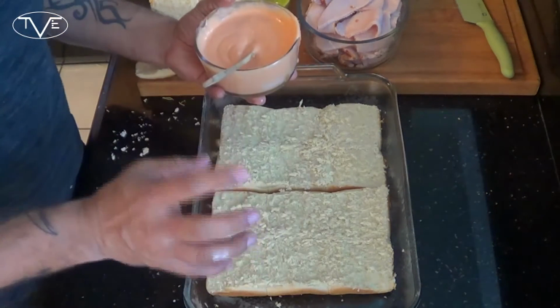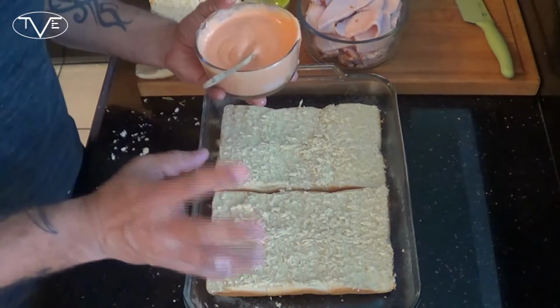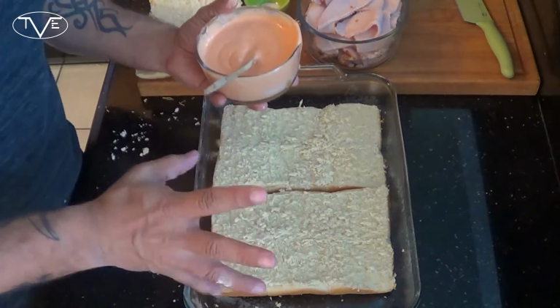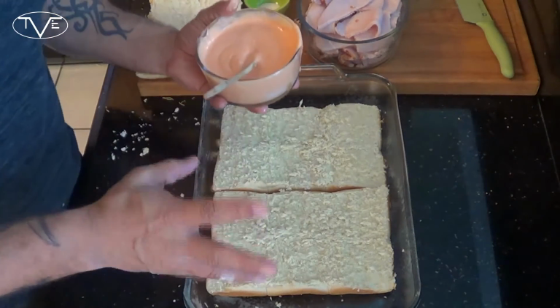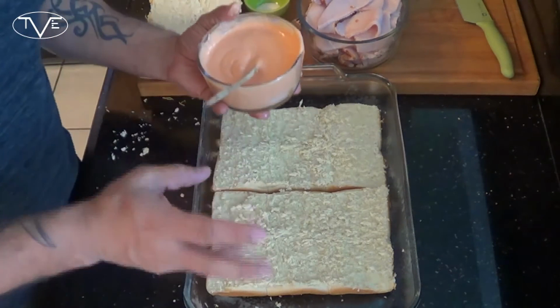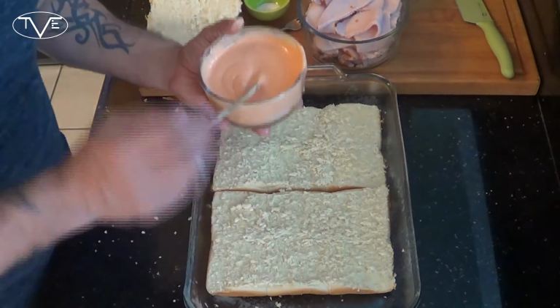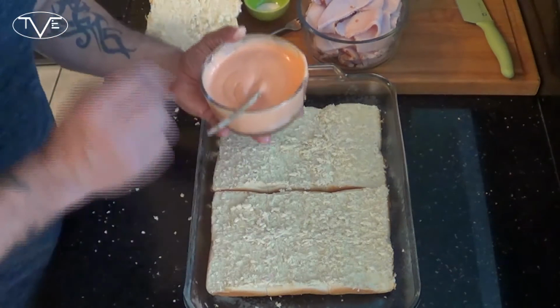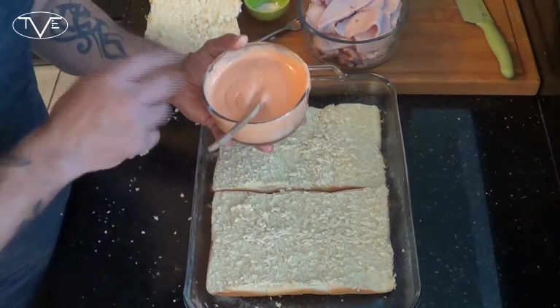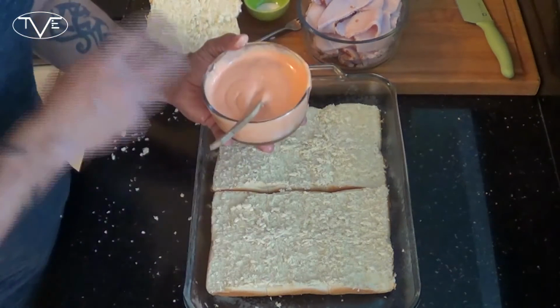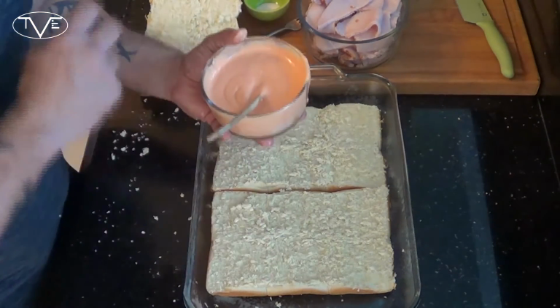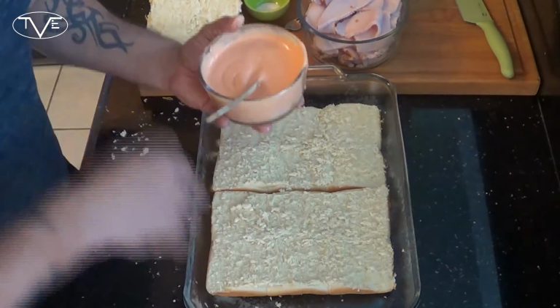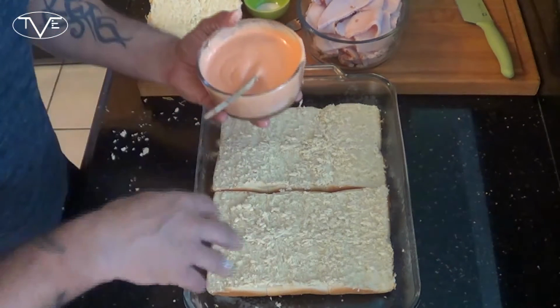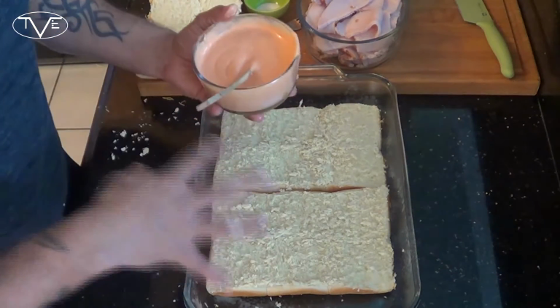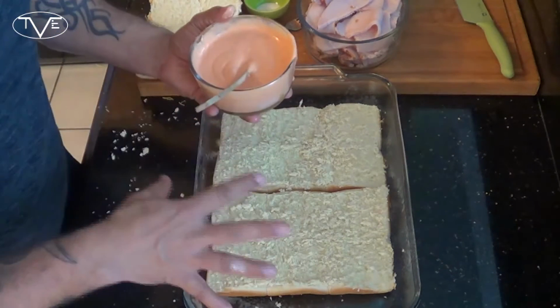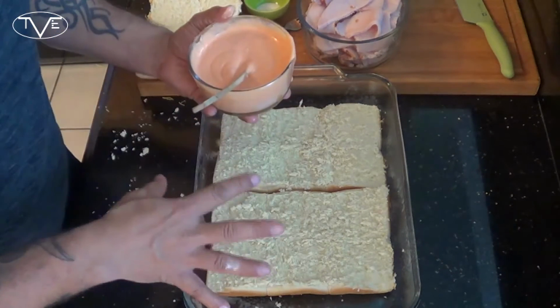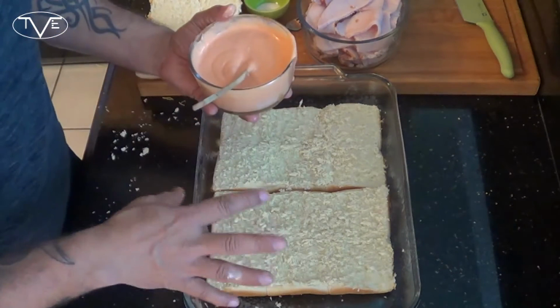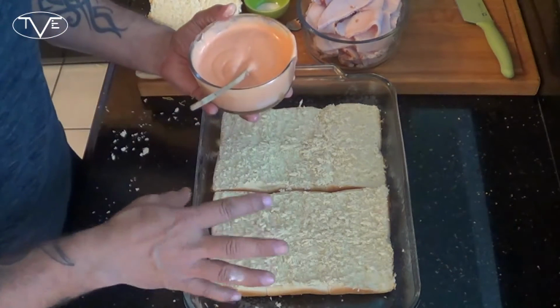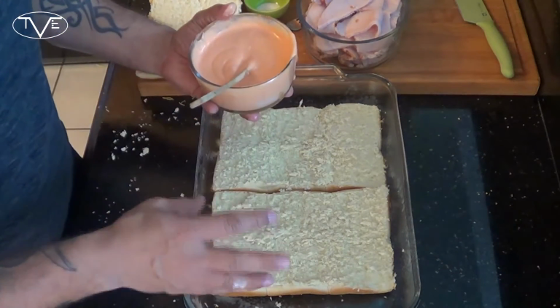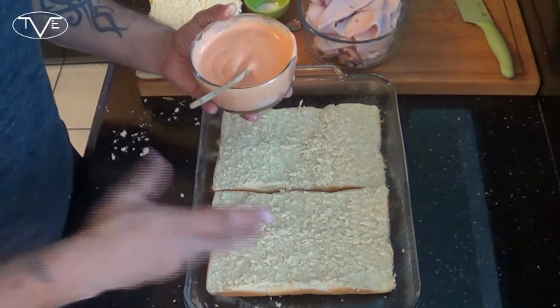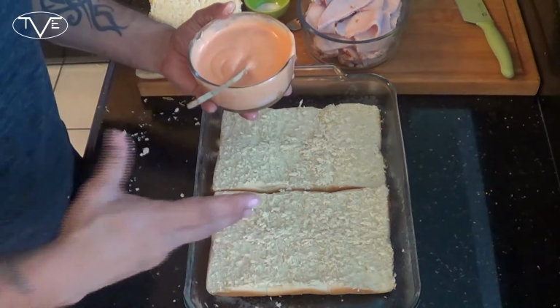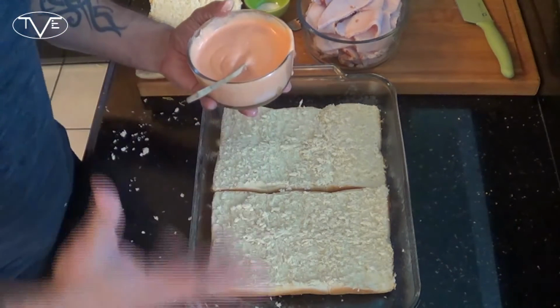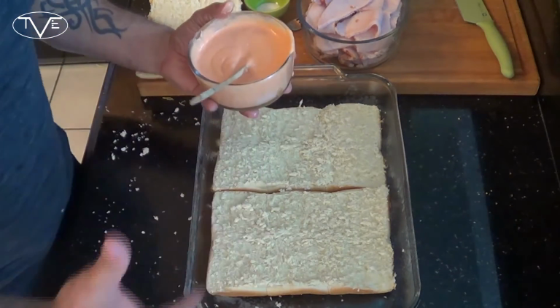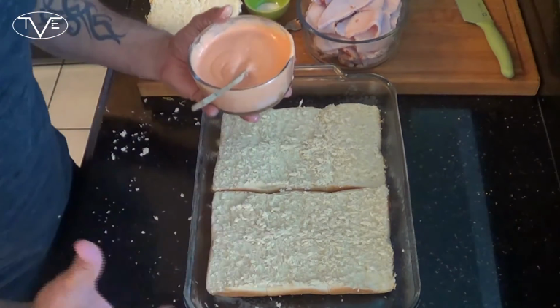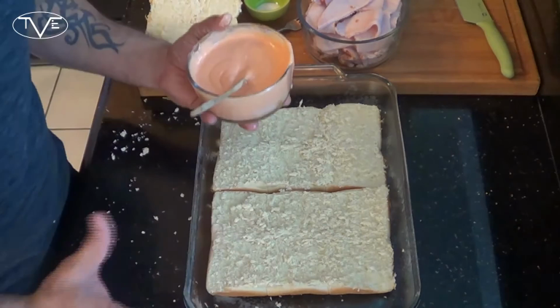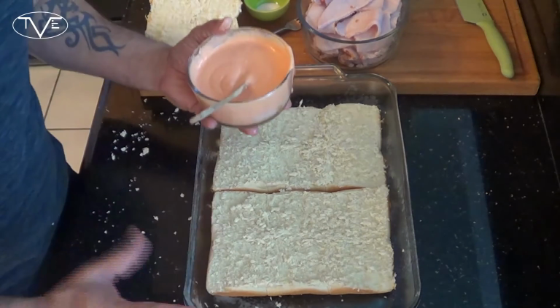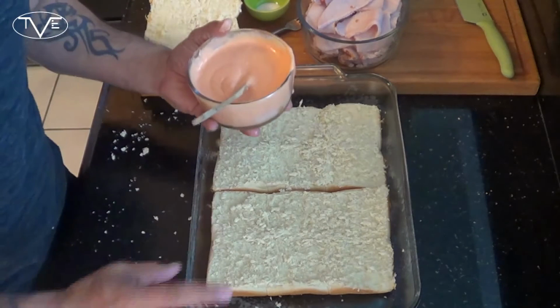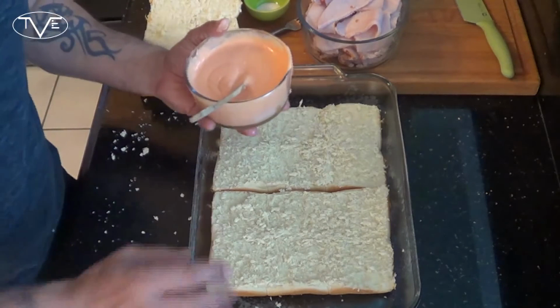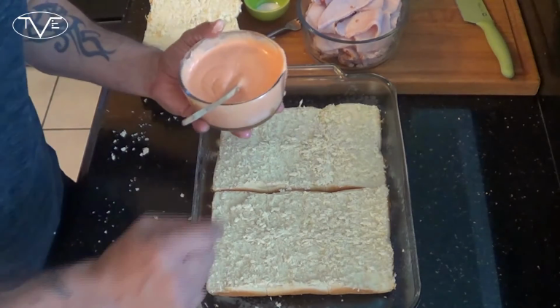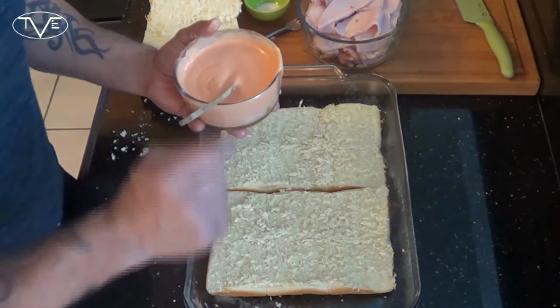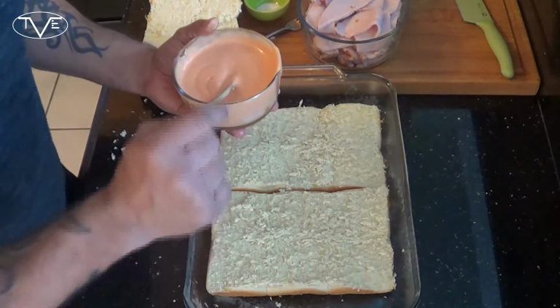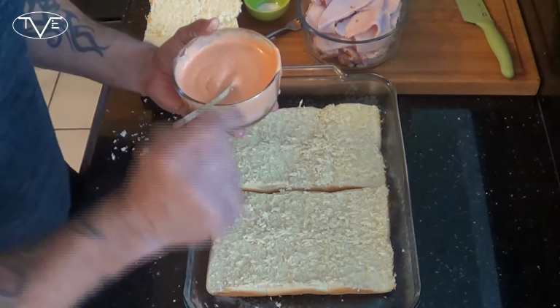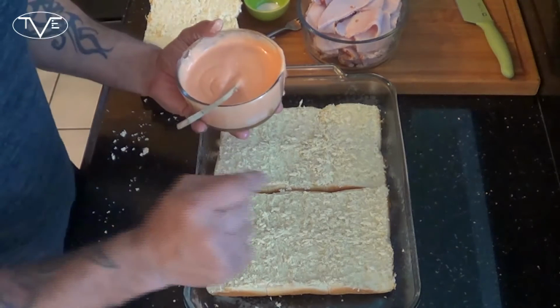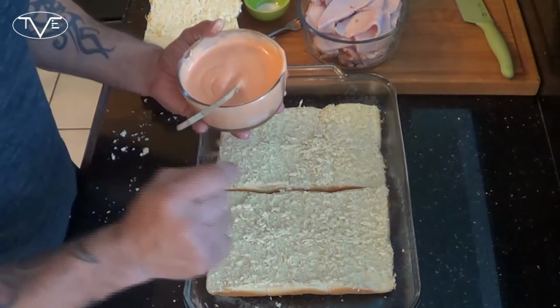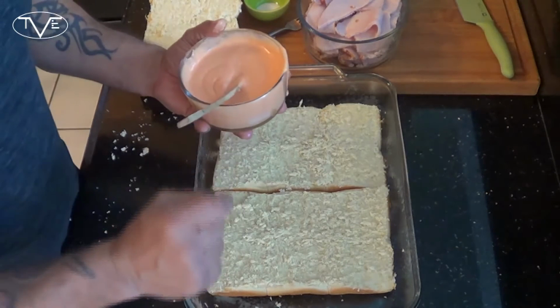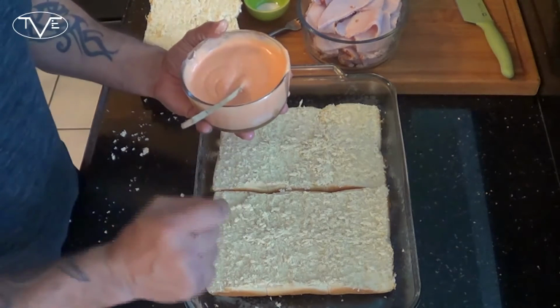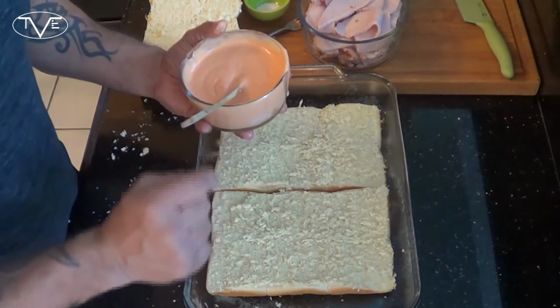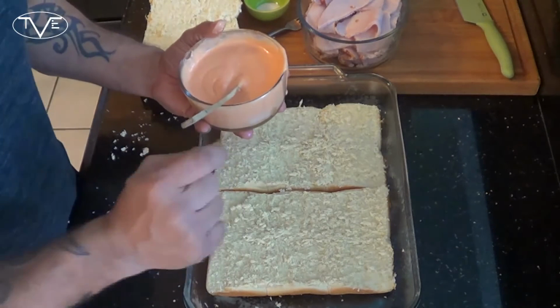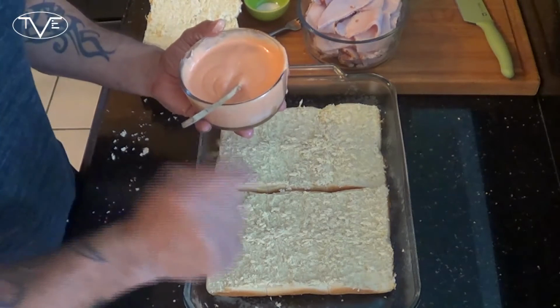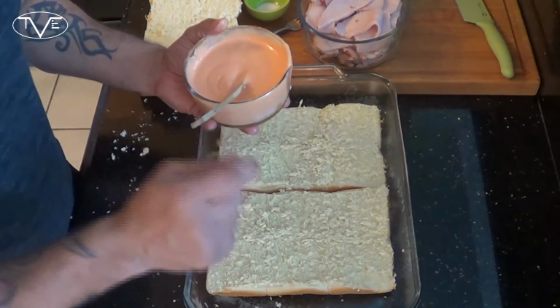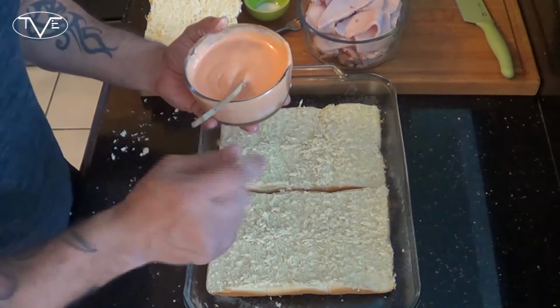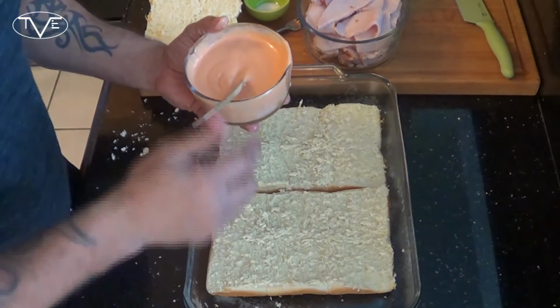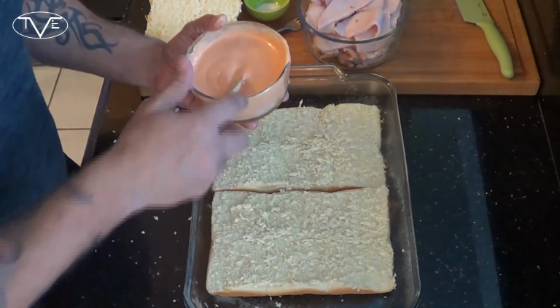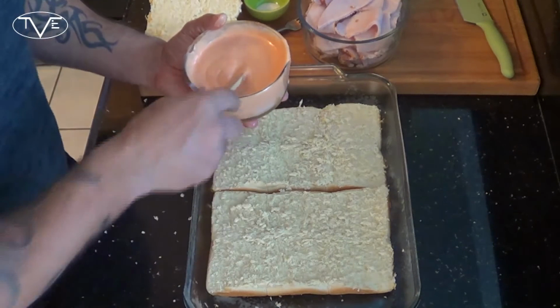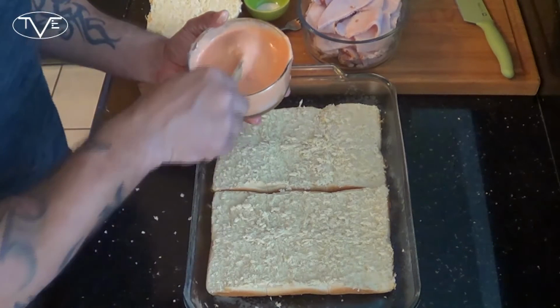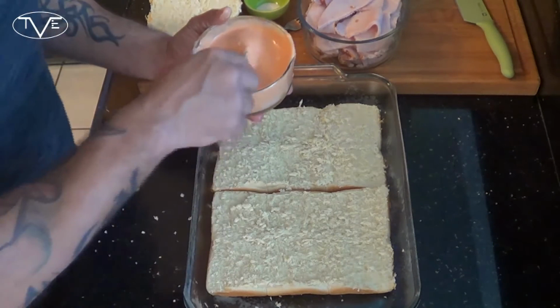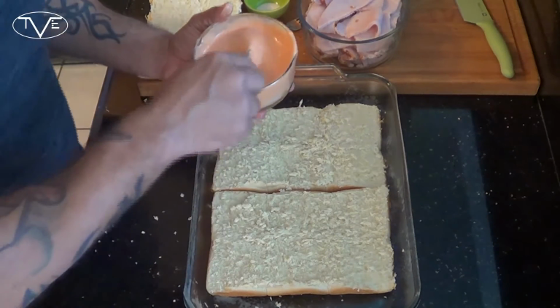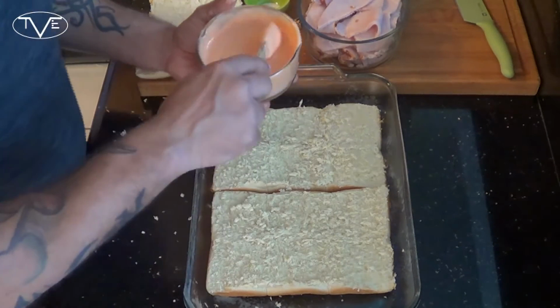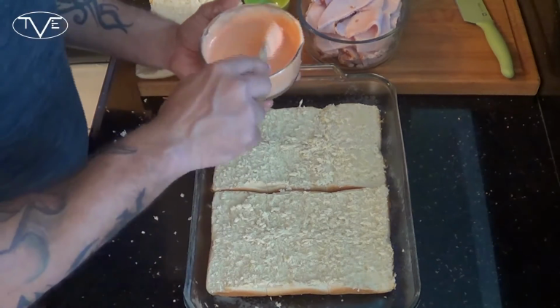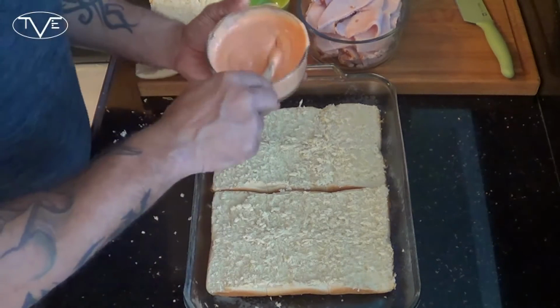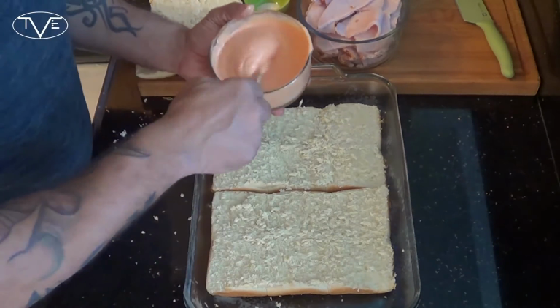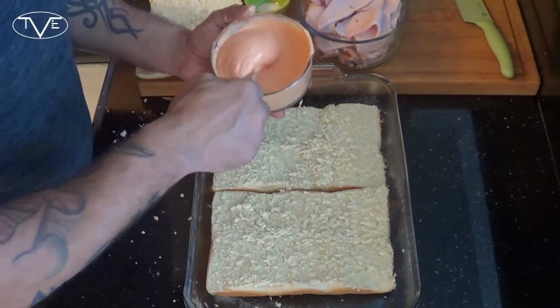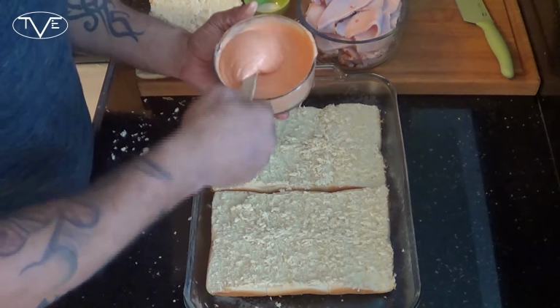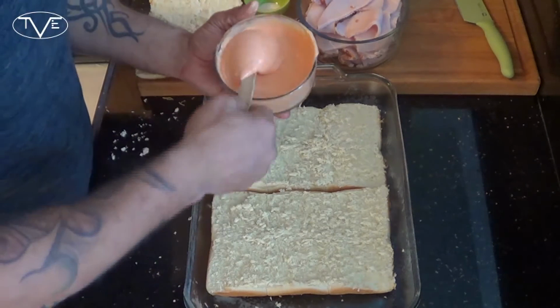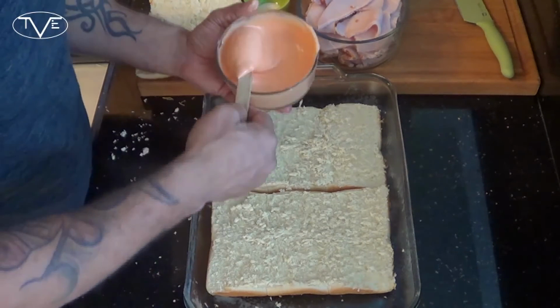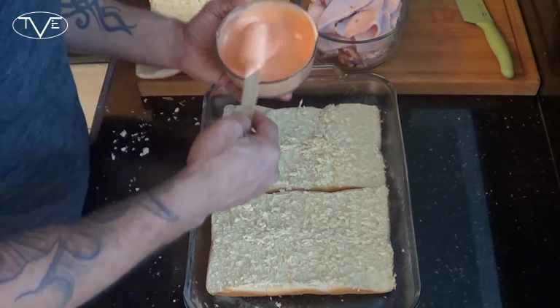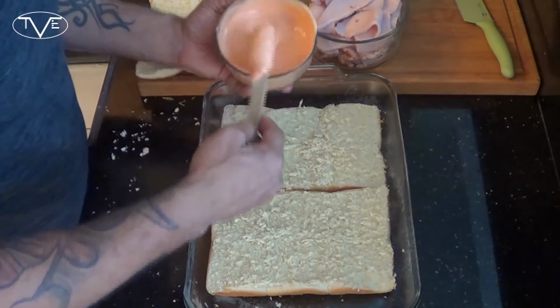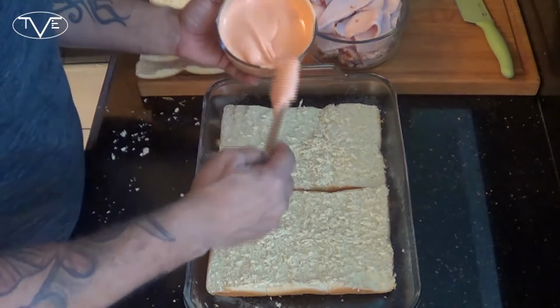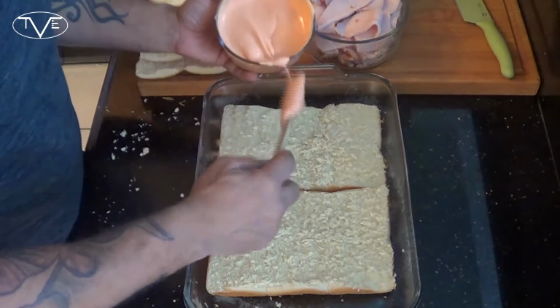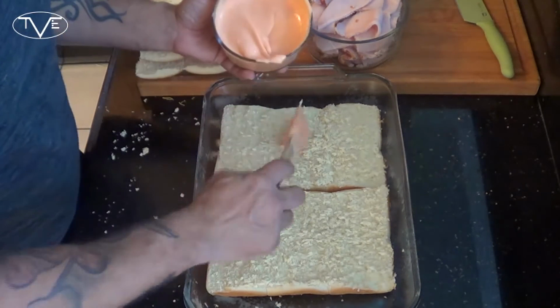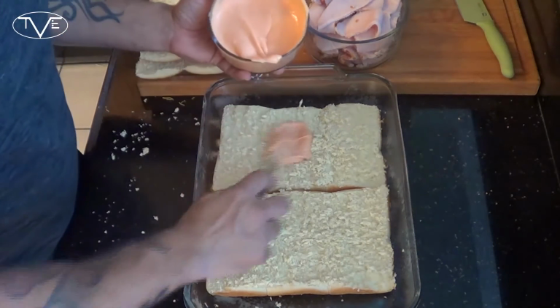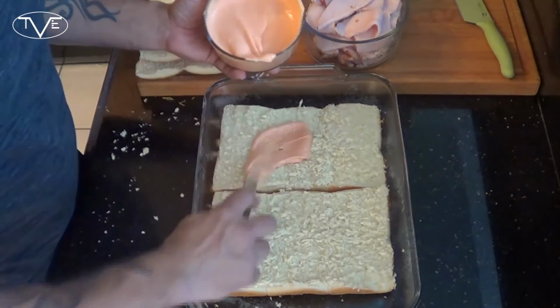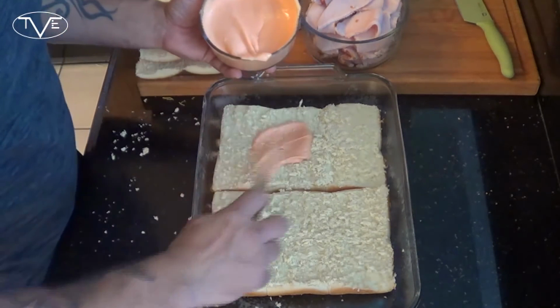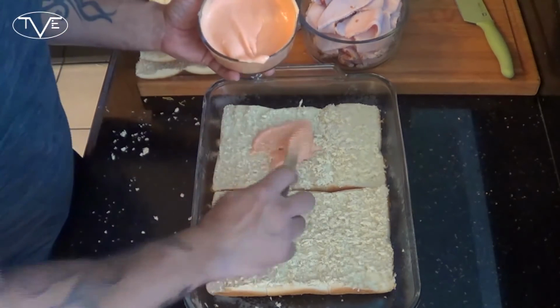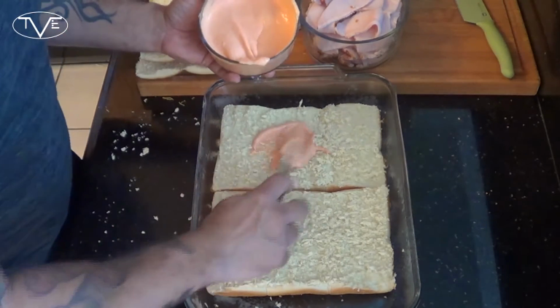You can use all of the sauce, or you can use half of it — however much you like is what's gonna be perfect for you.